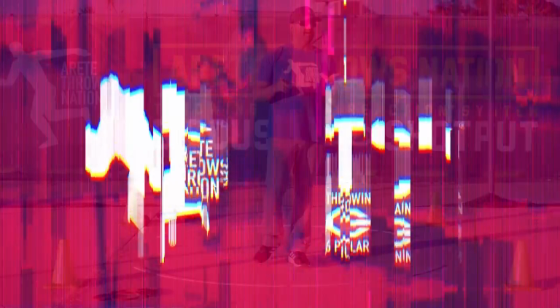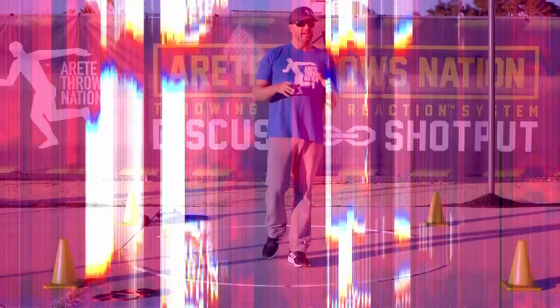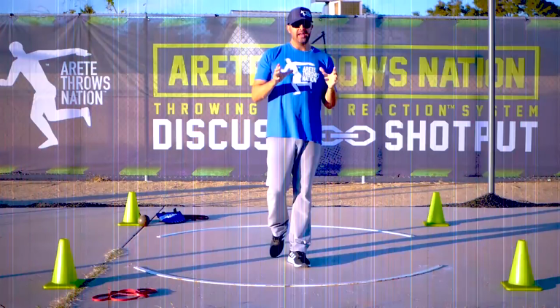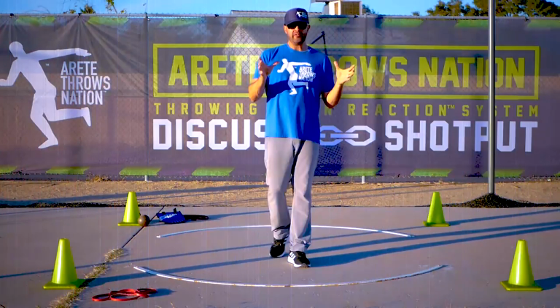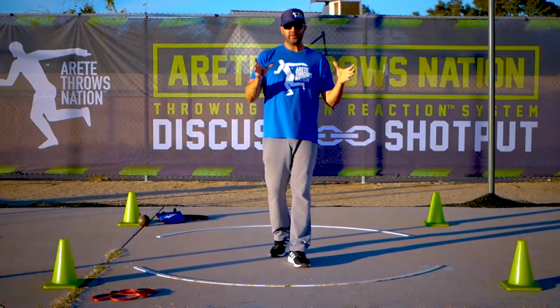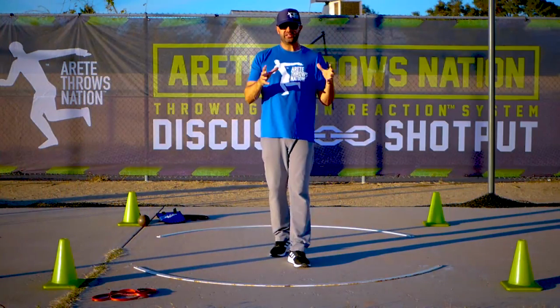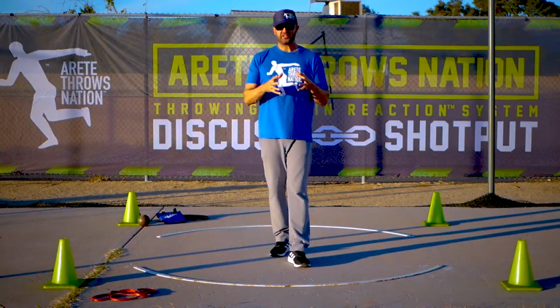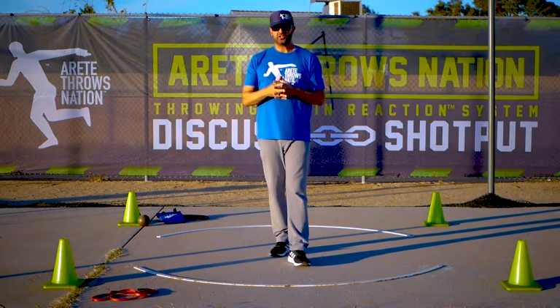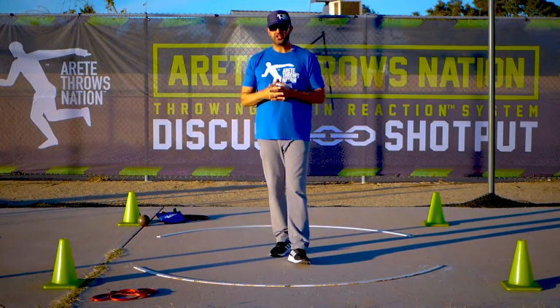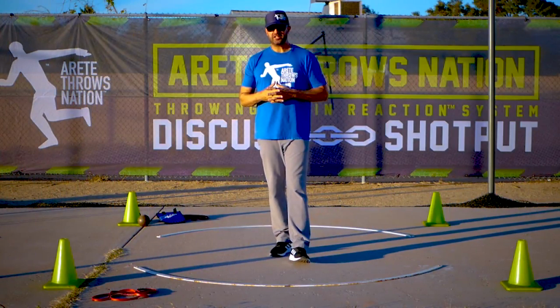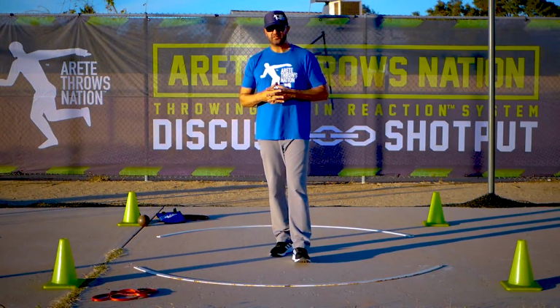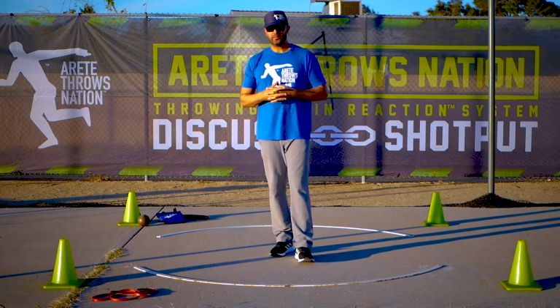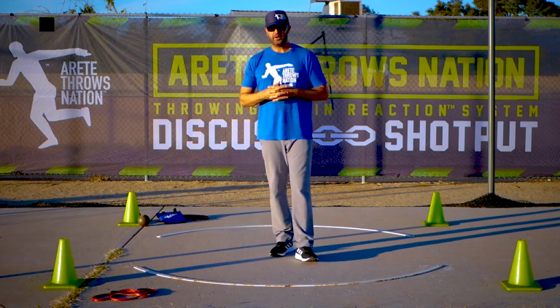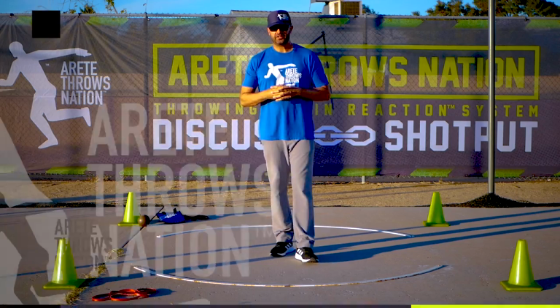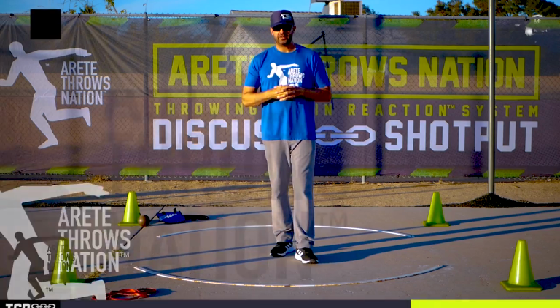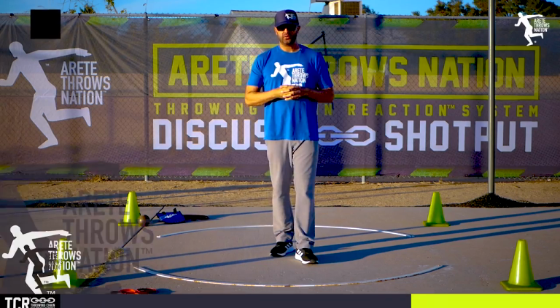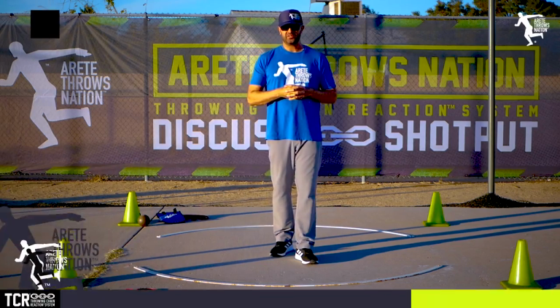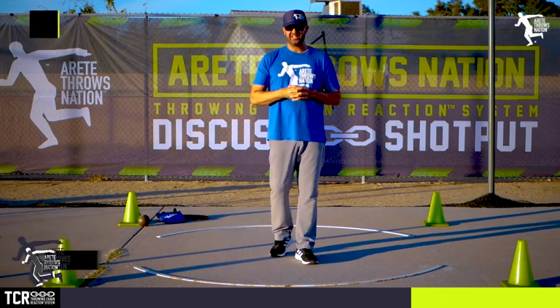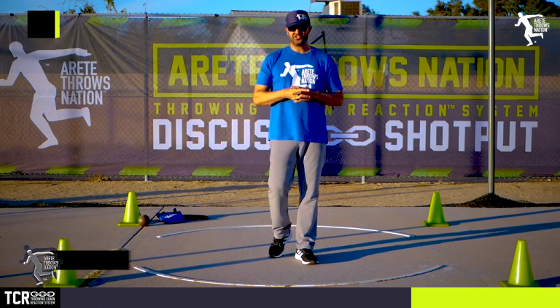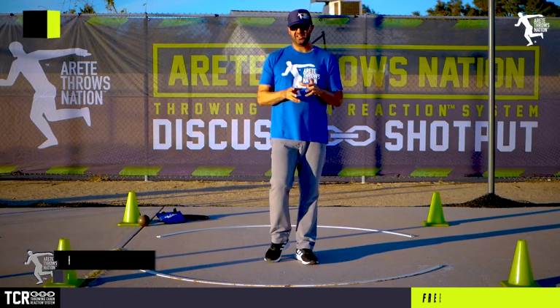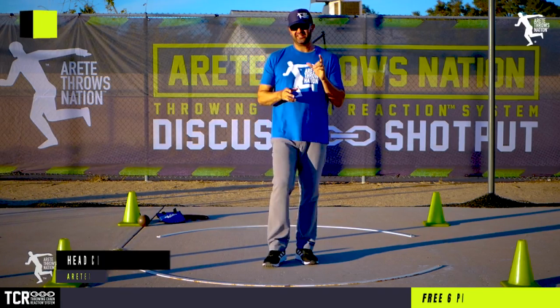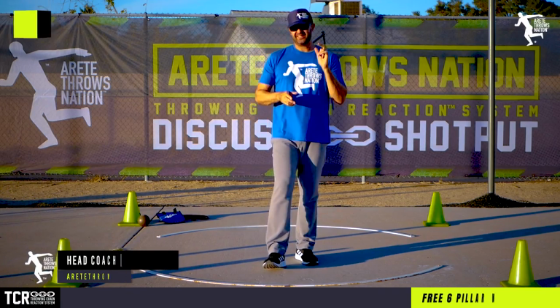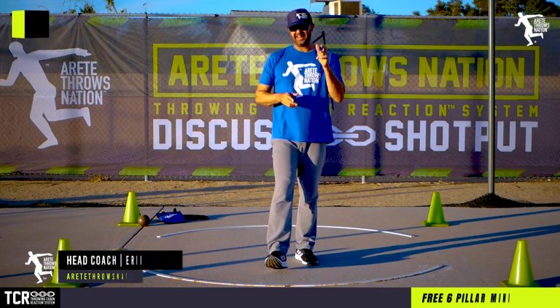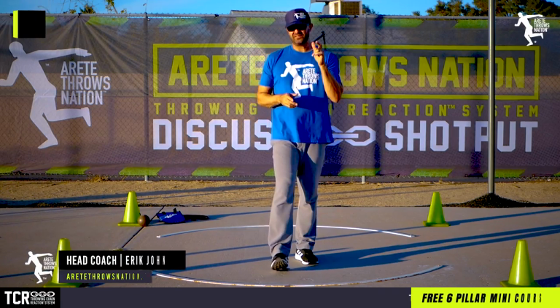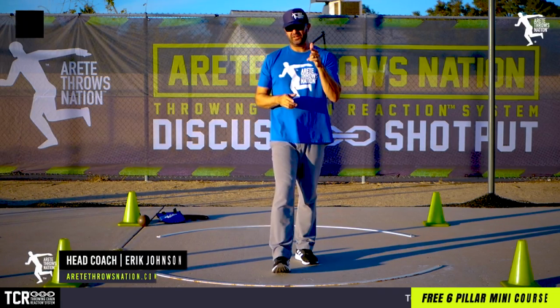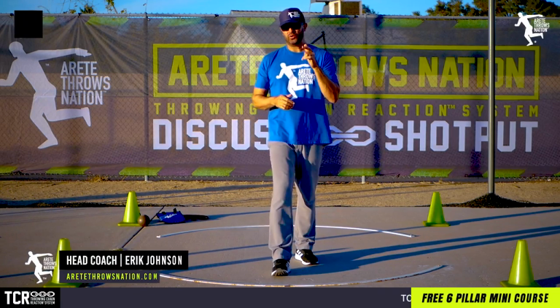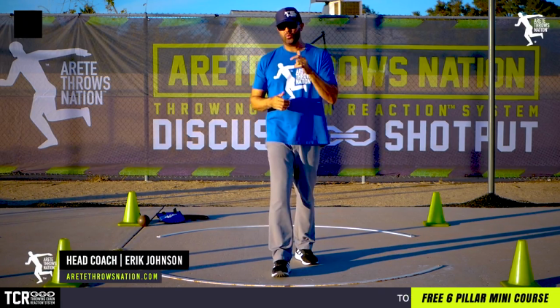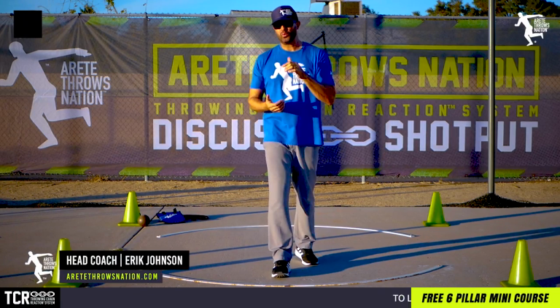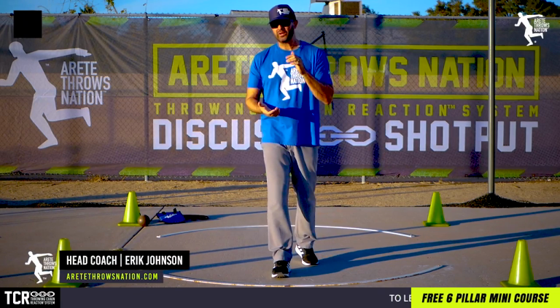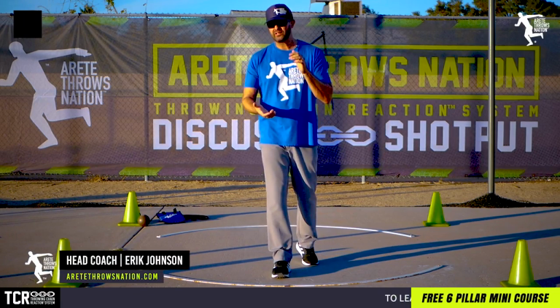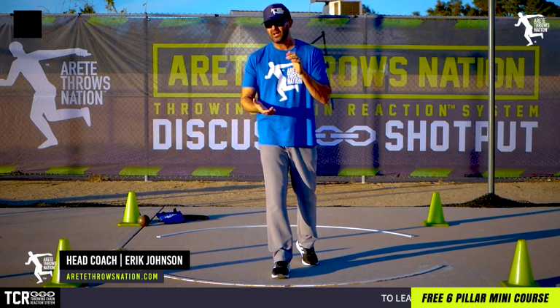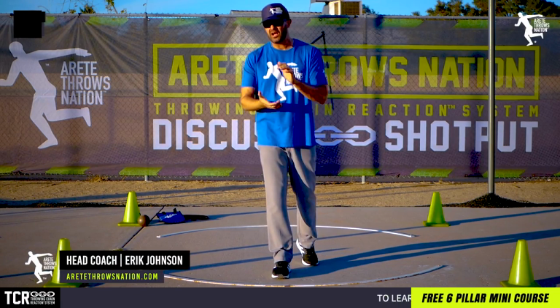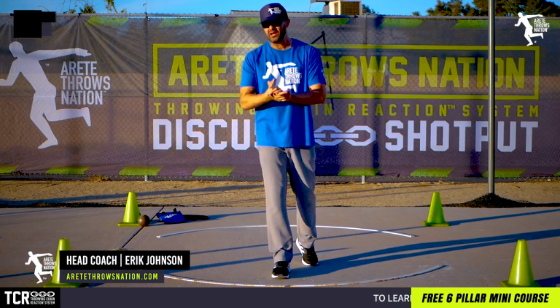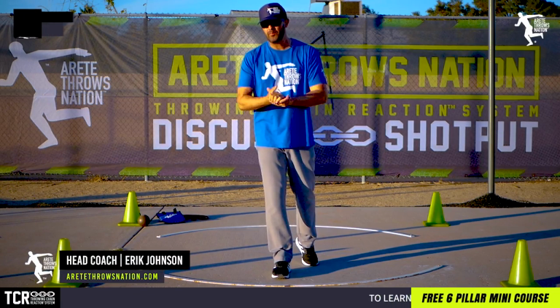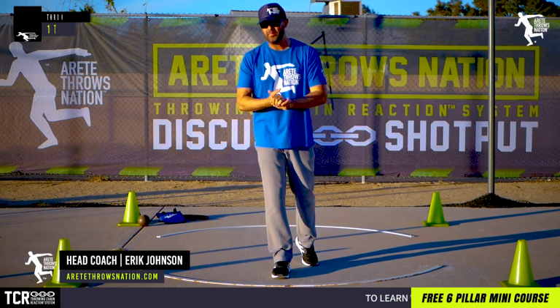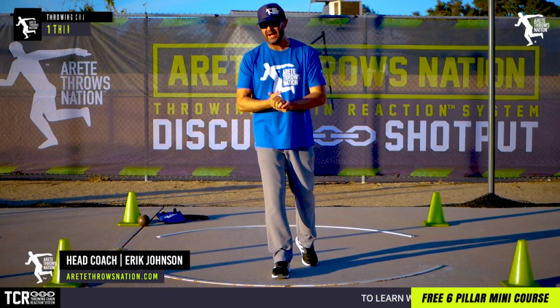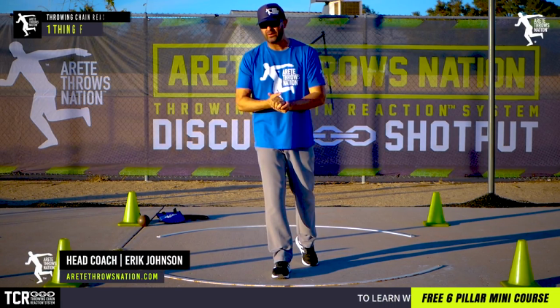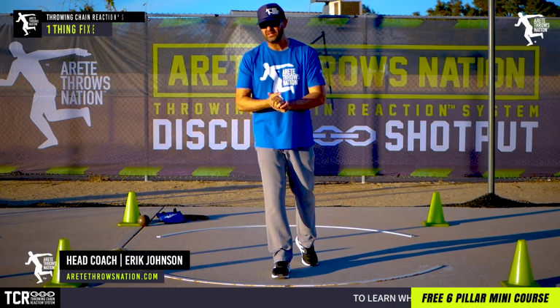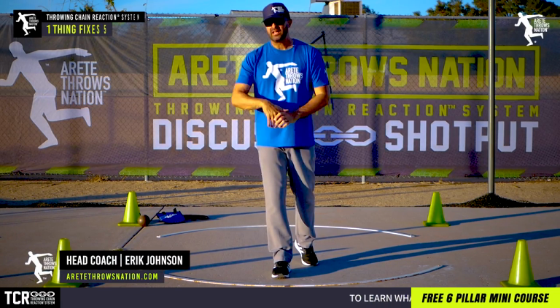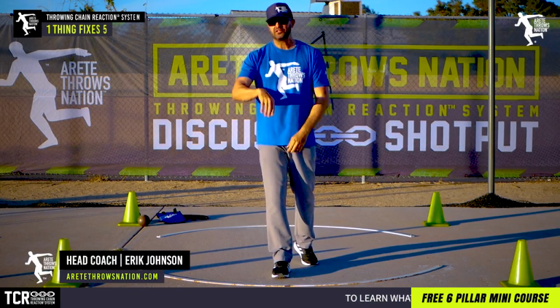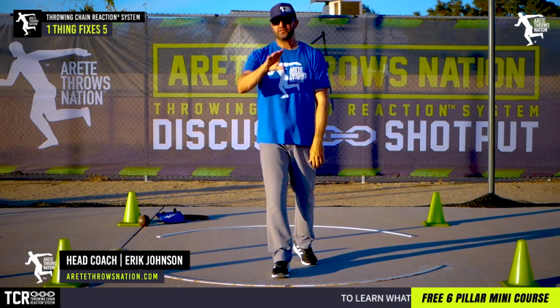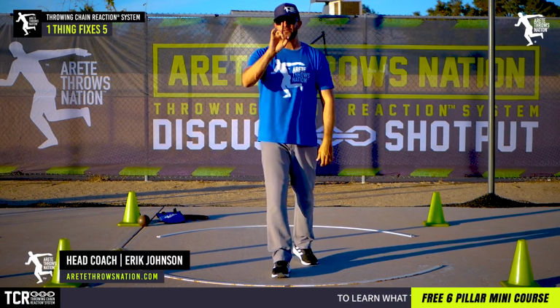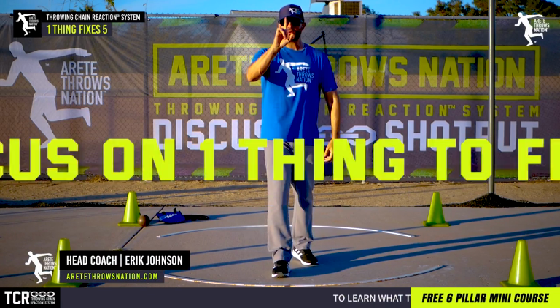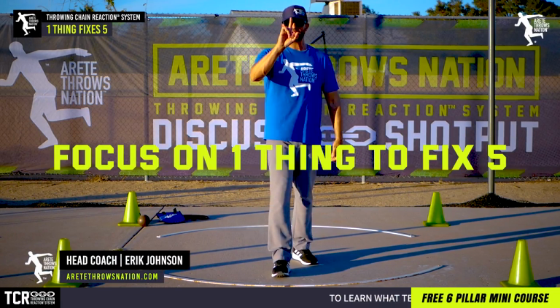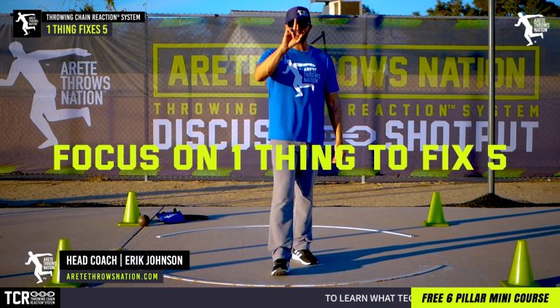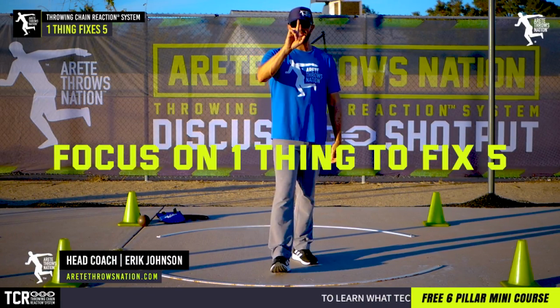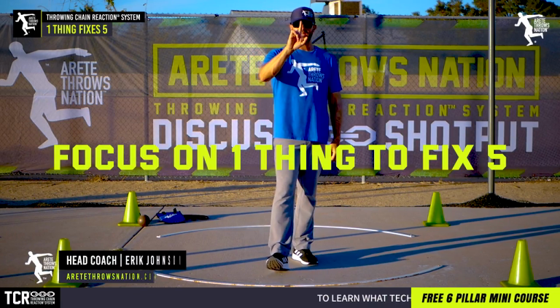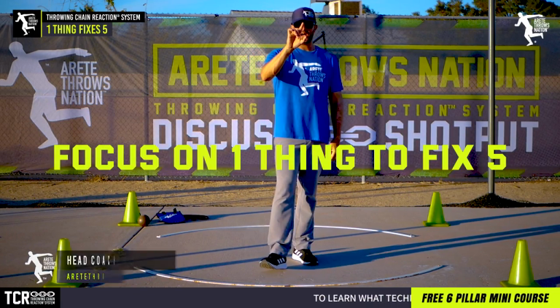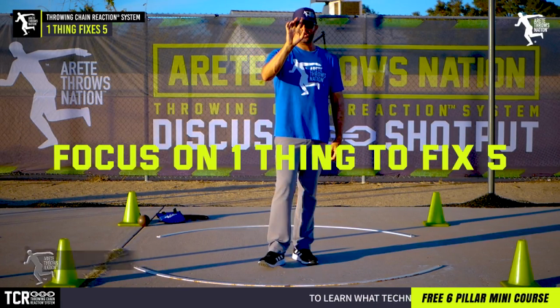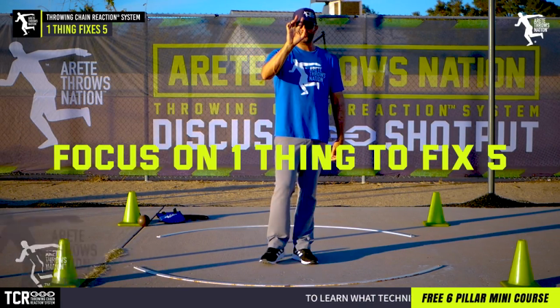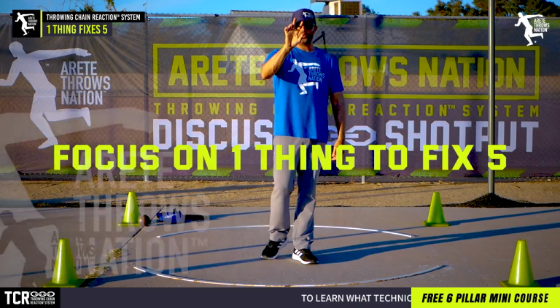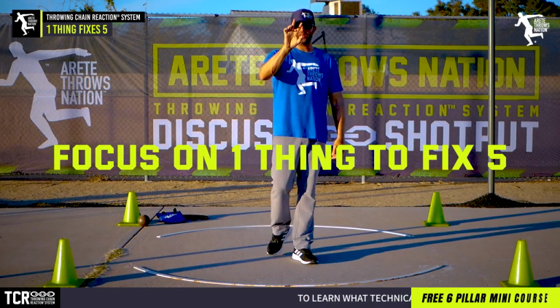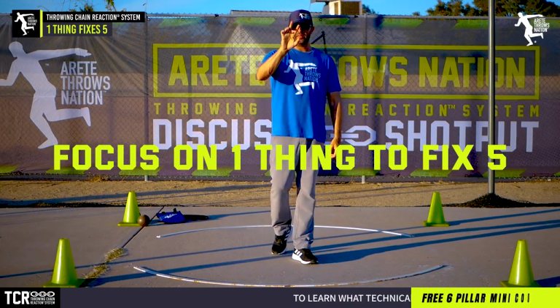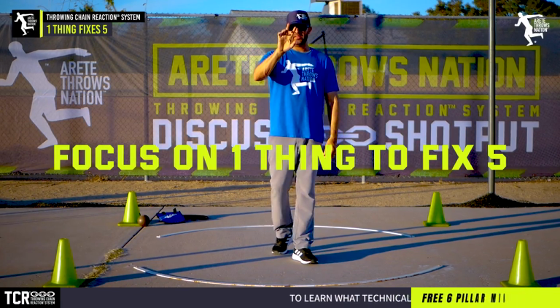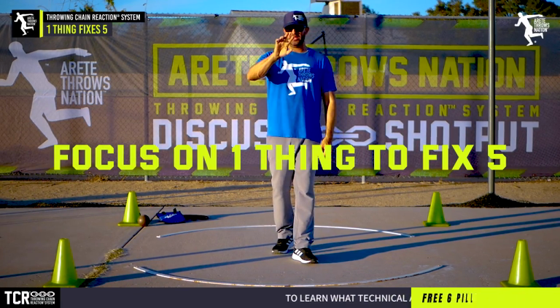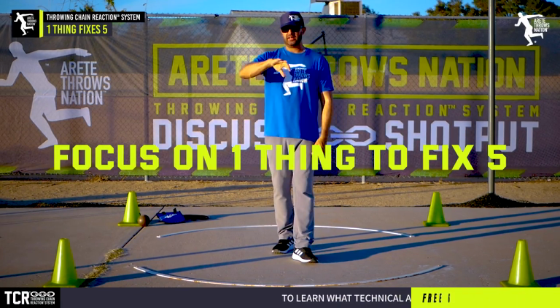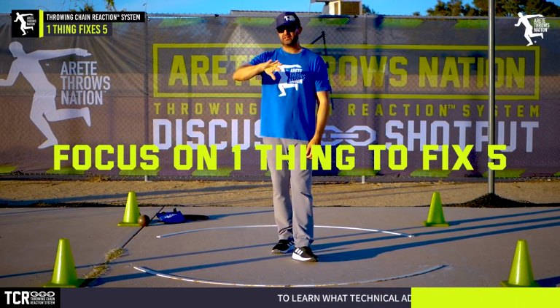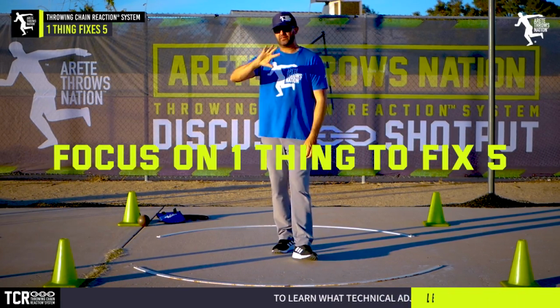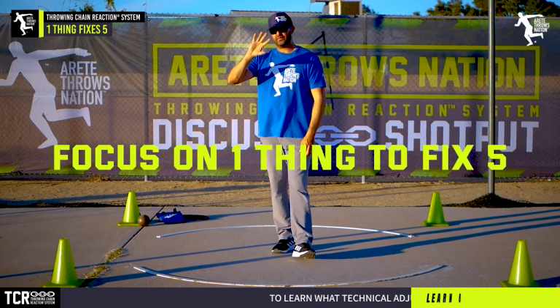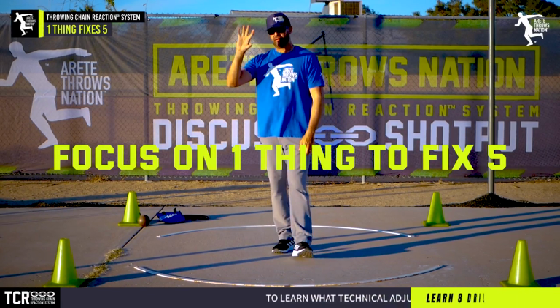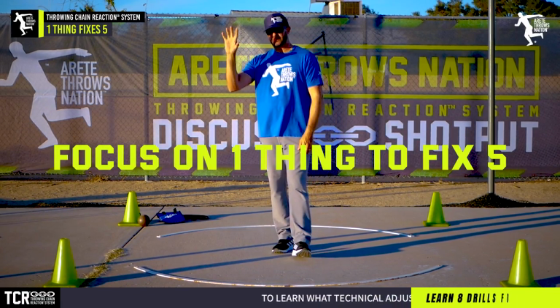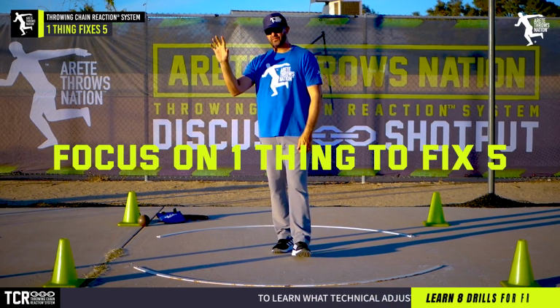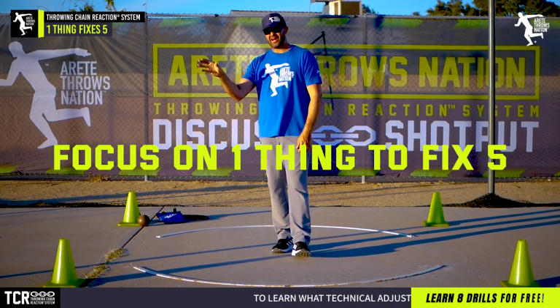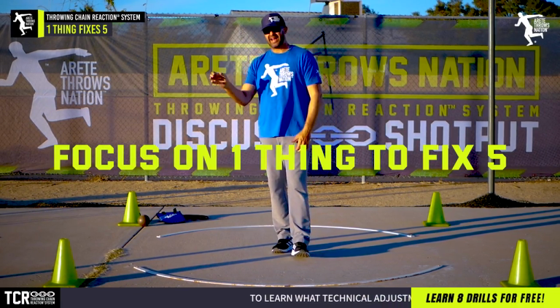Hey everybody, it's Eric Johnson from Maritay Throws Nation. In today's video, what we're going to talk about is focusing on one thing to fix five.